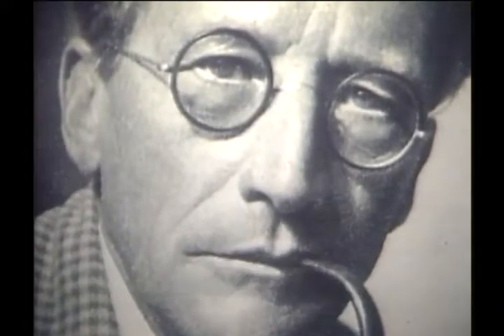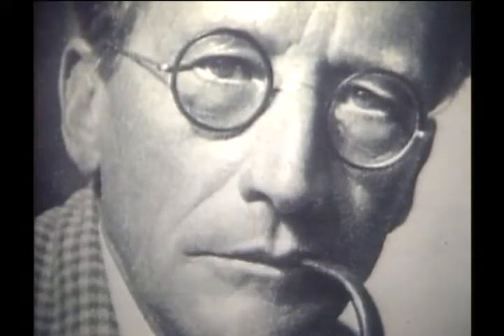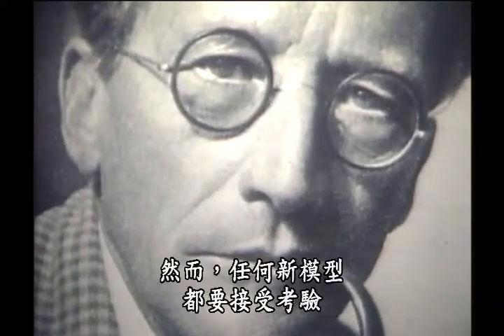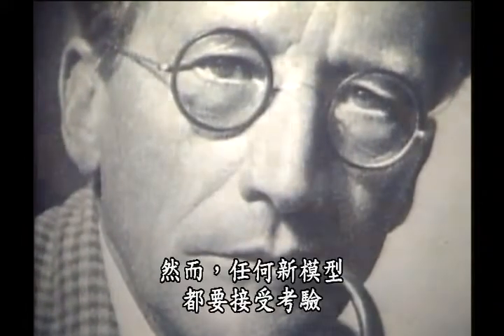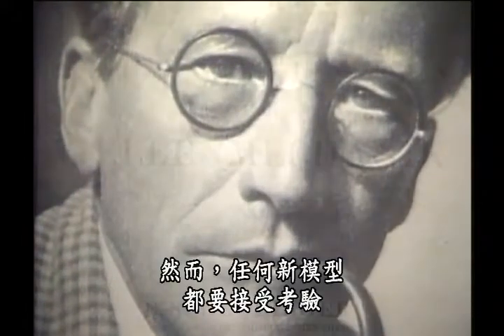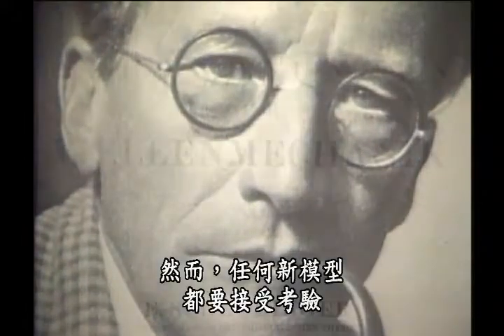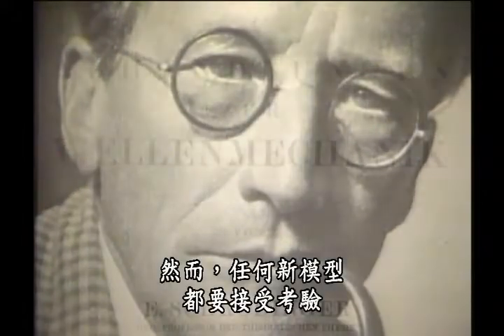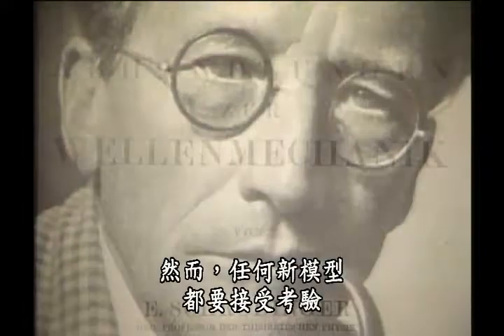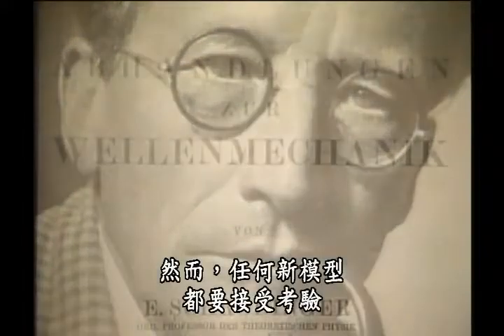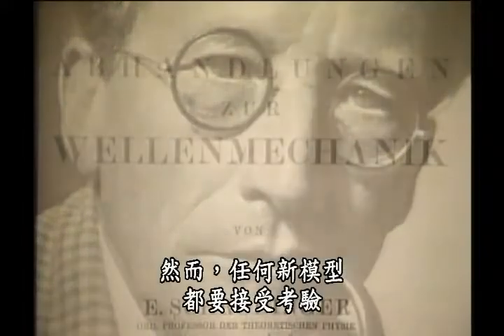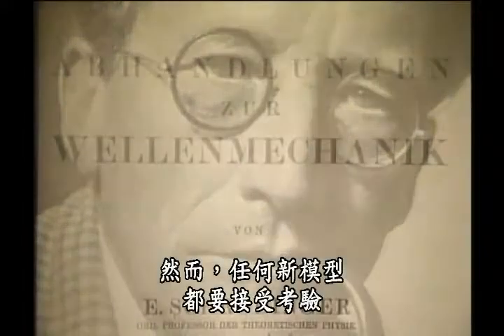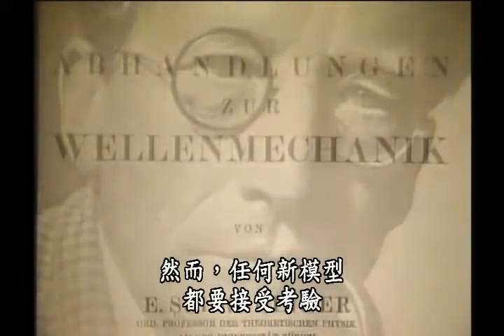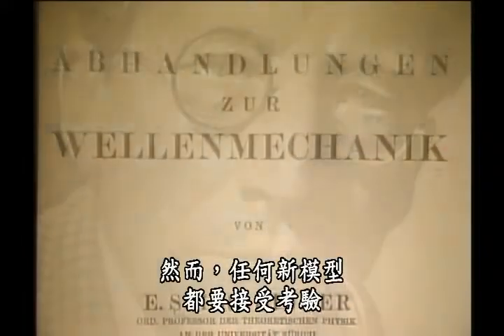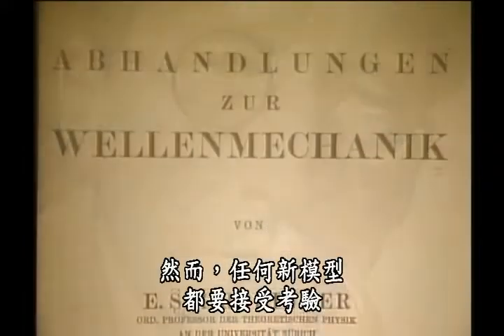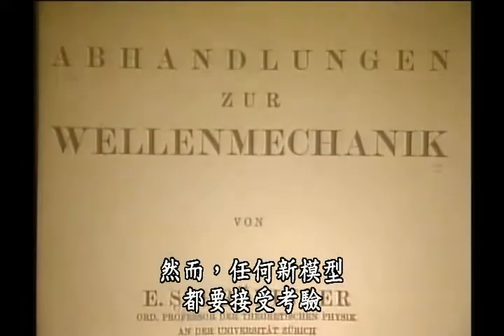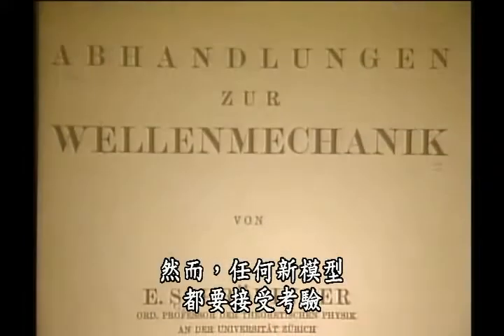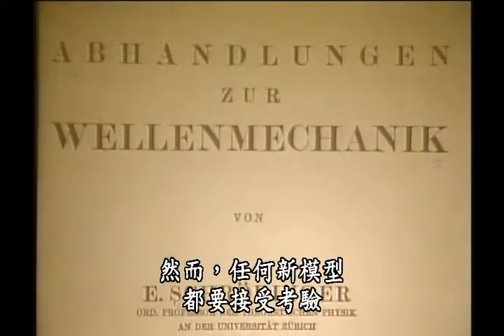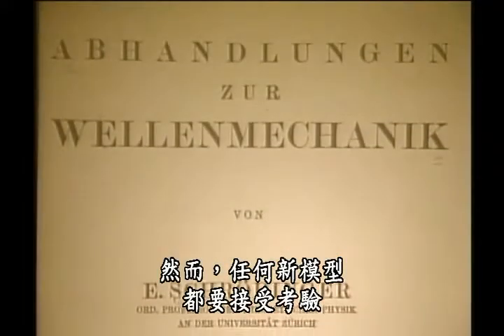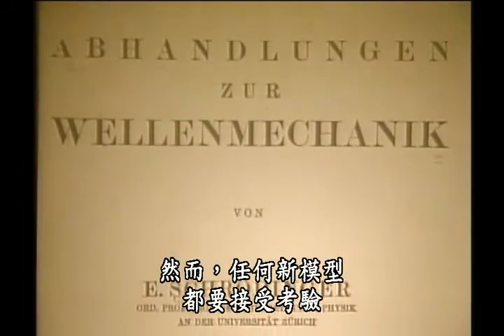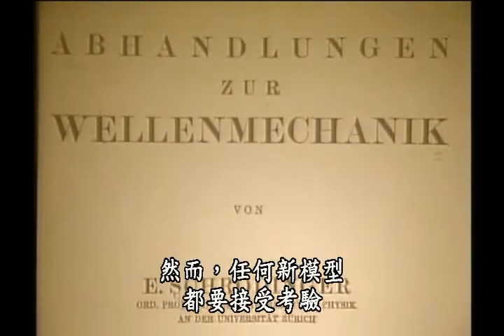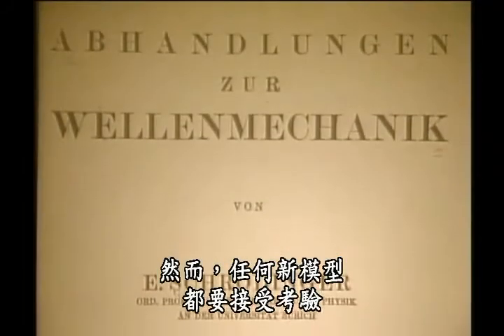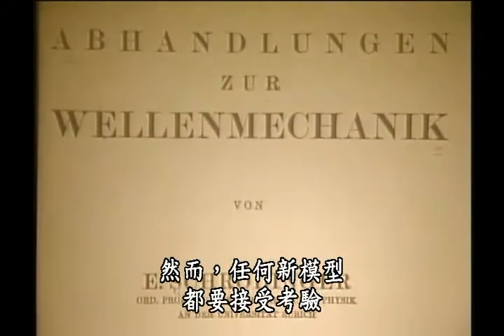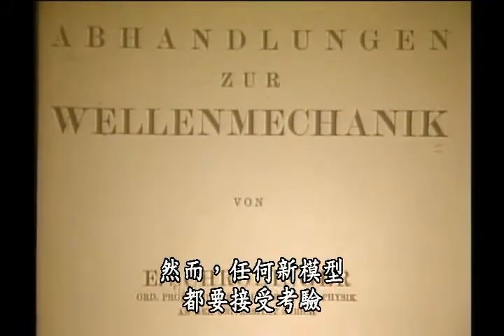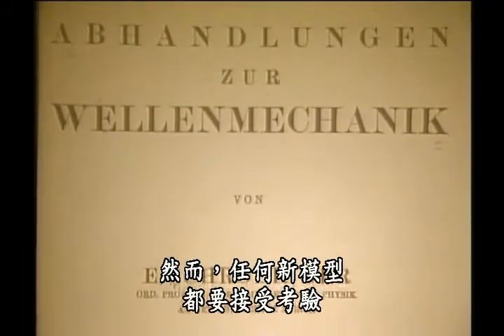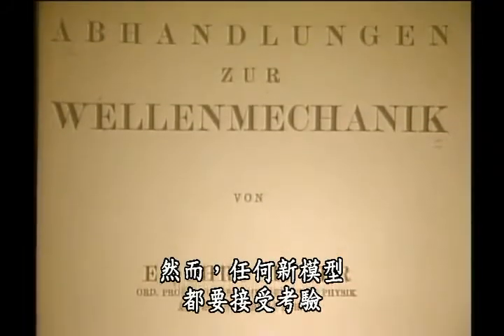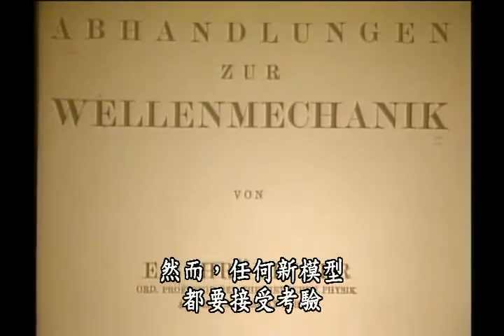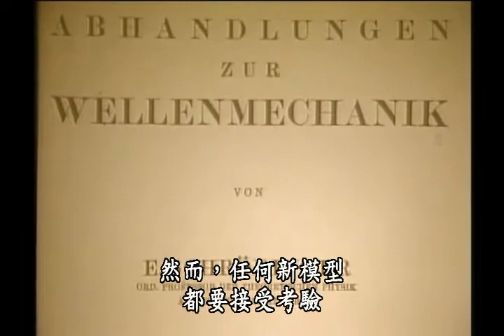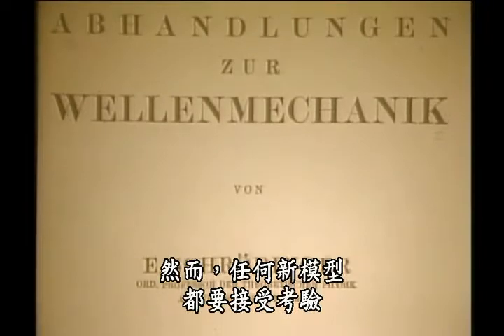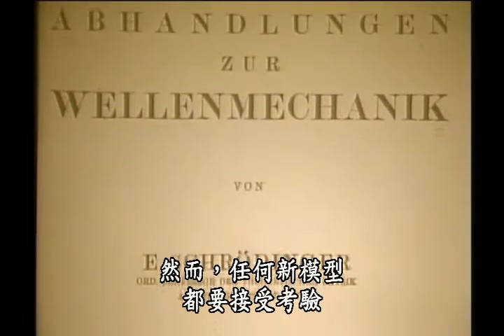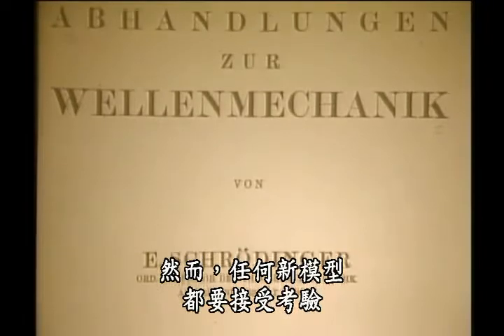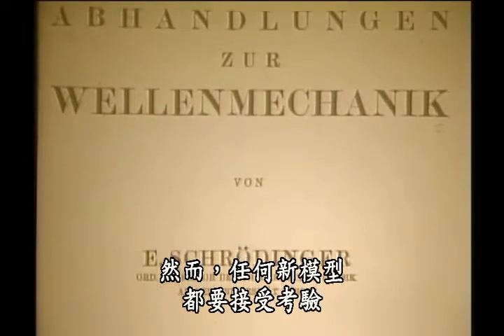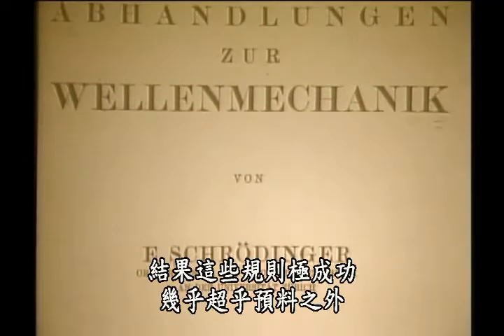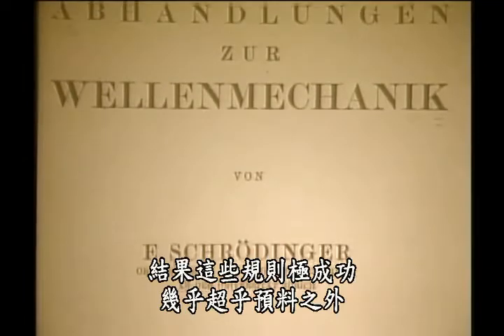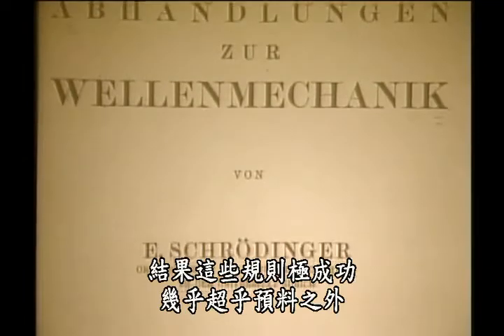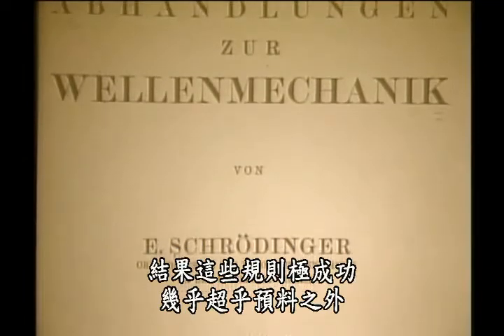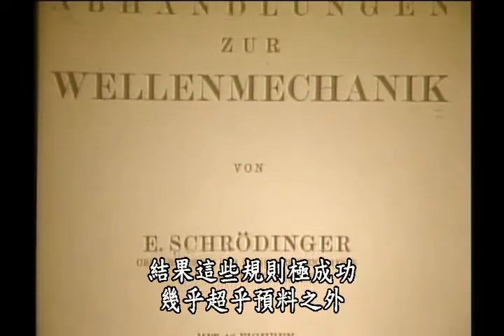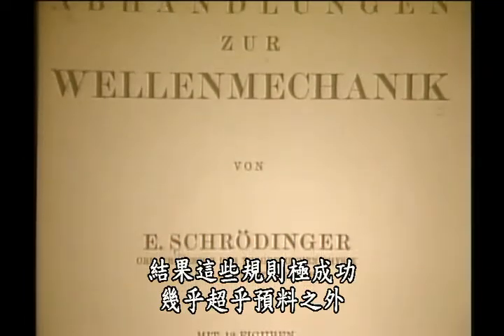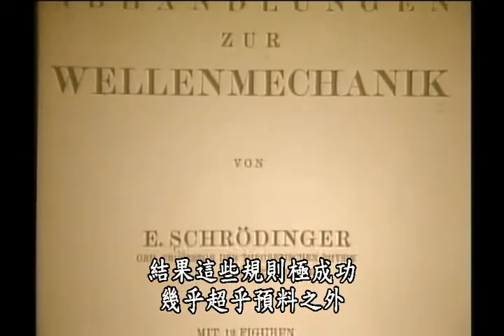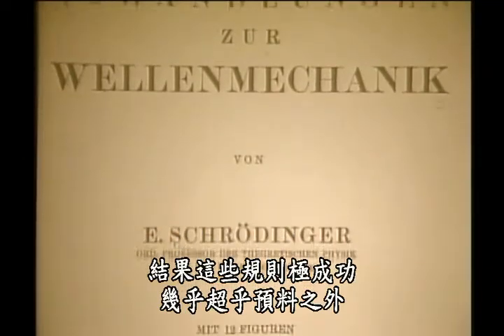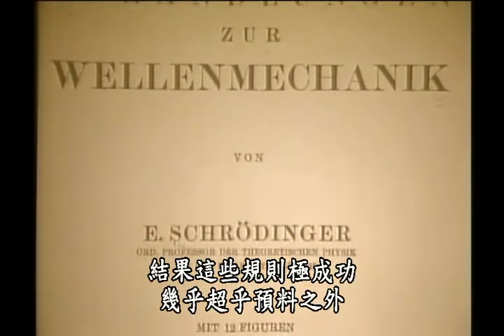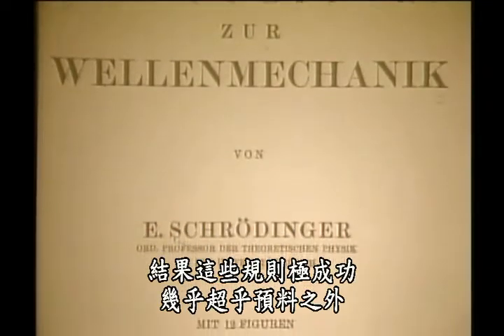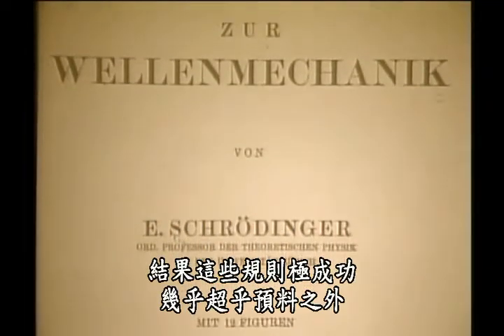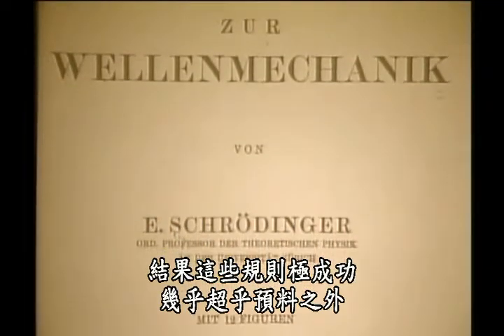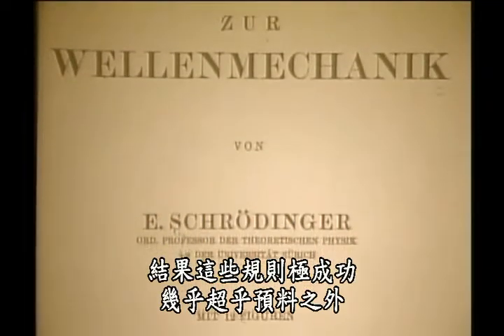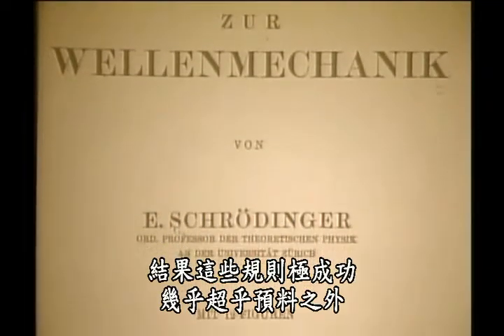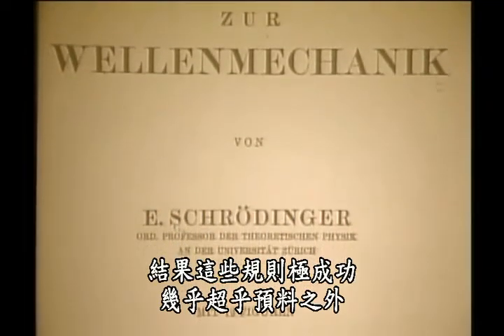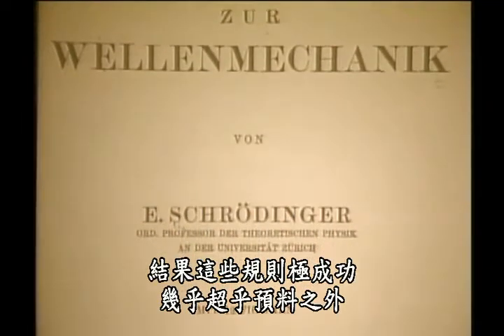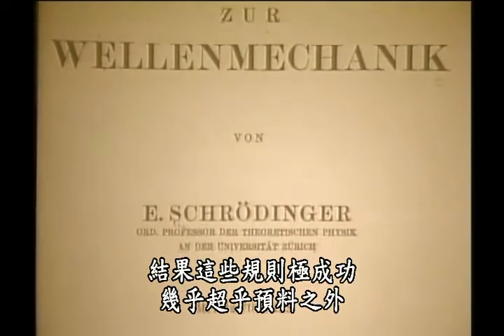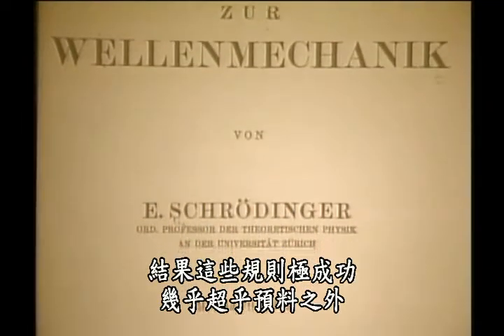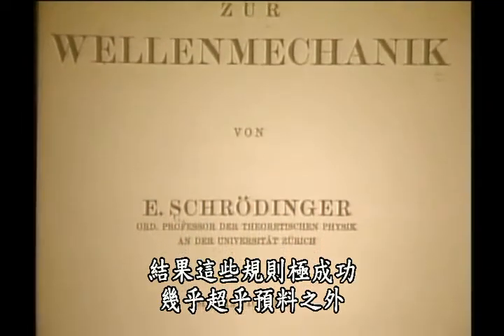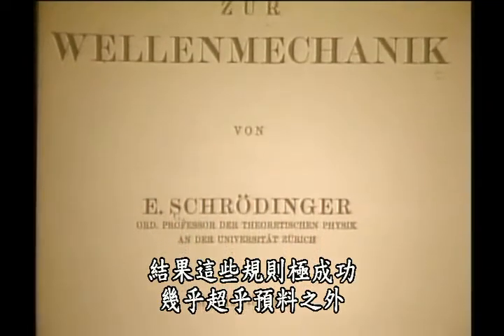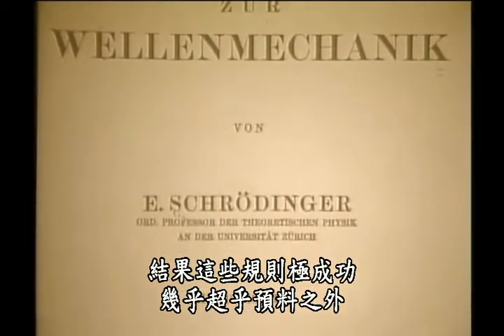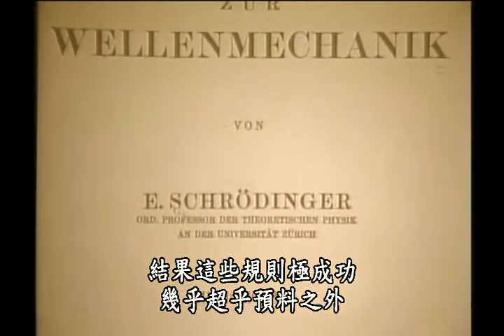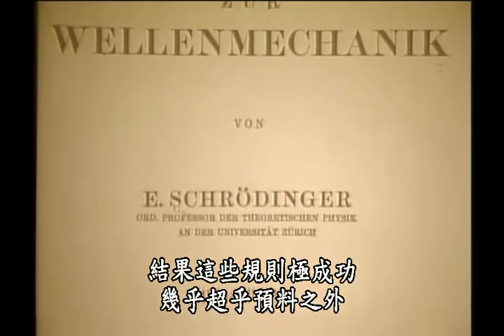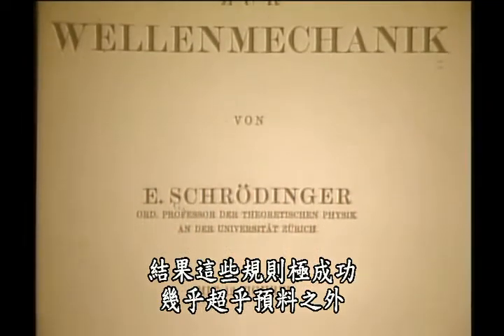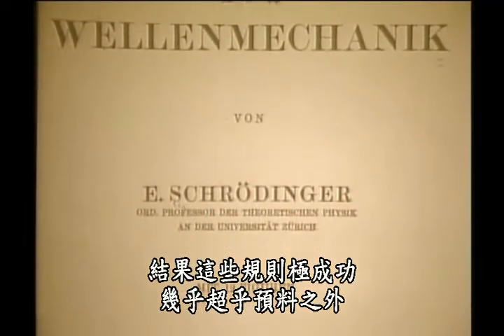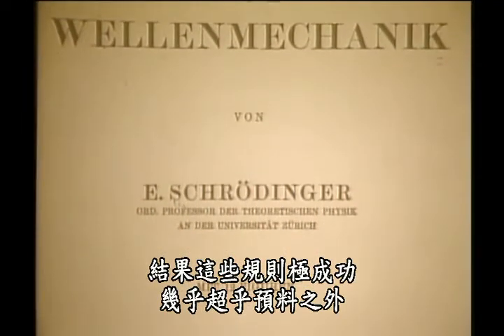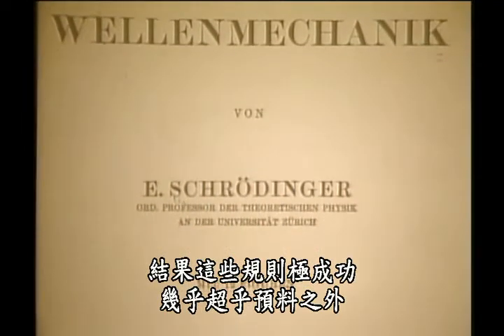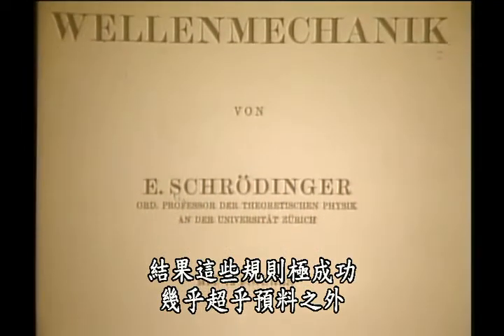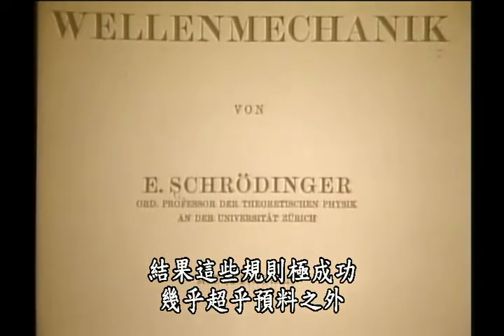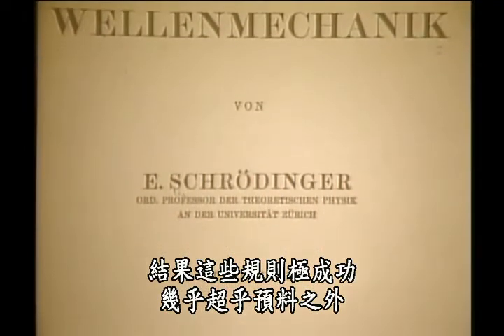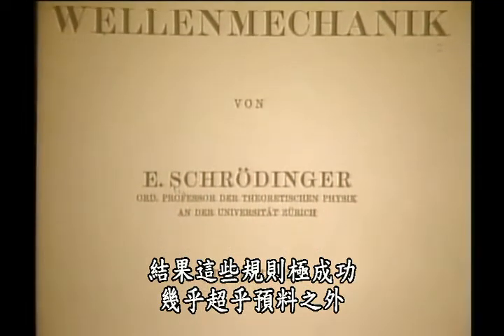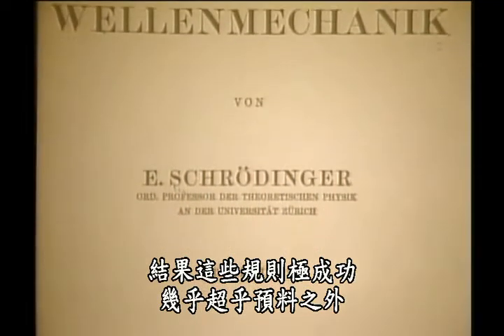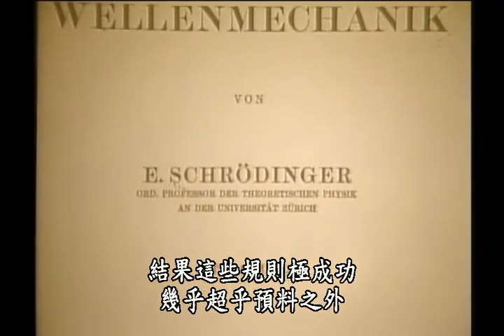However, and this is the test of any new model, they were also successful almost beyond expectation.